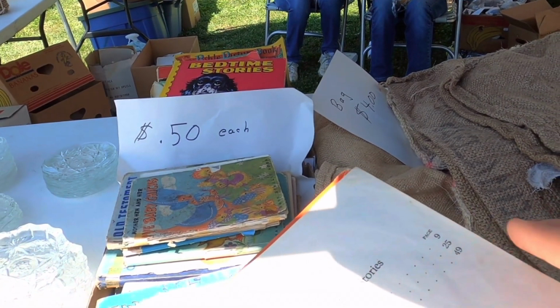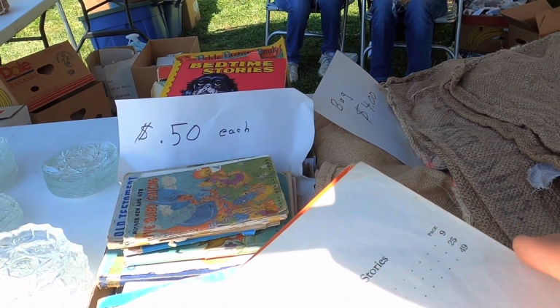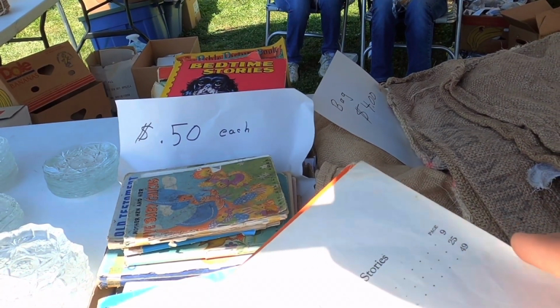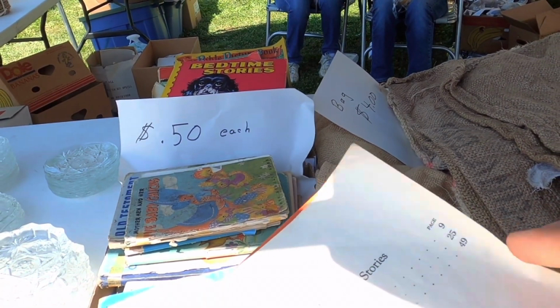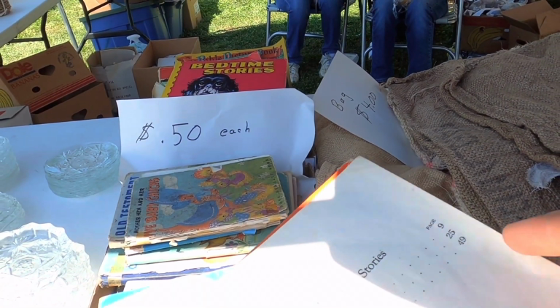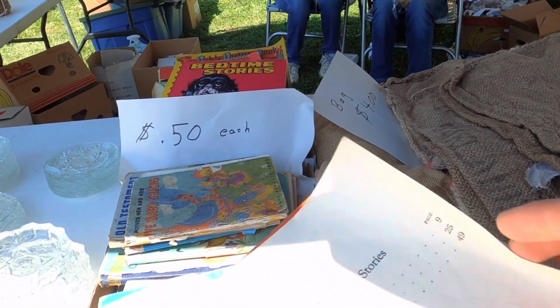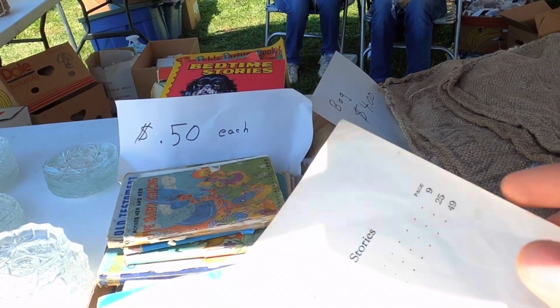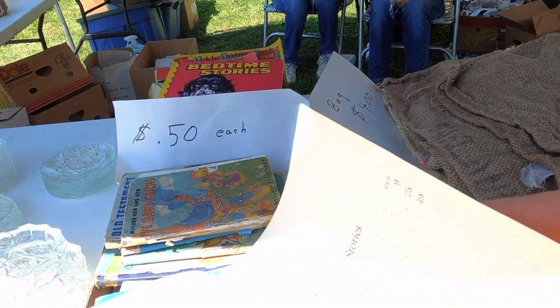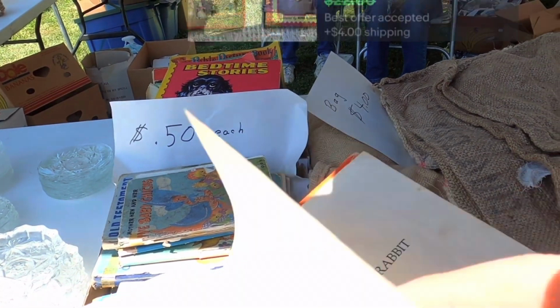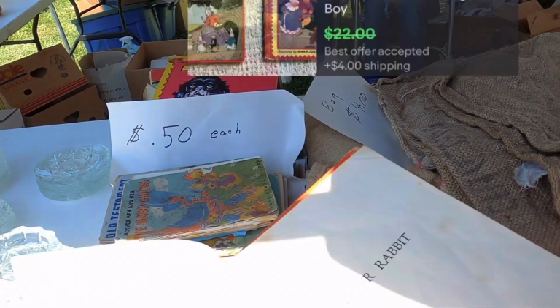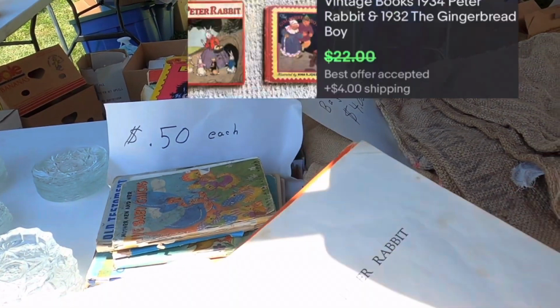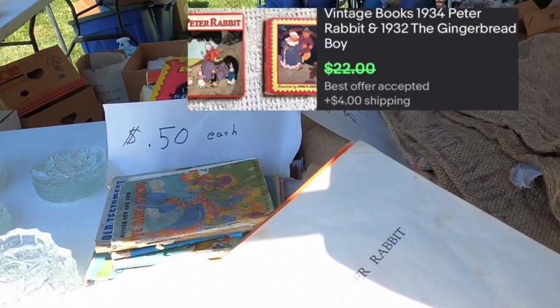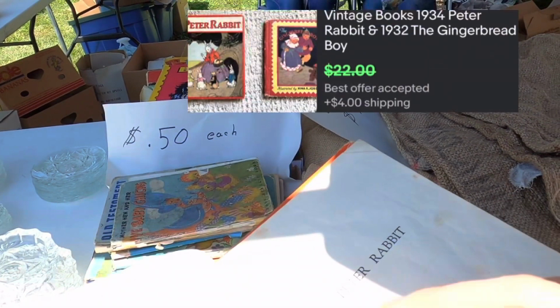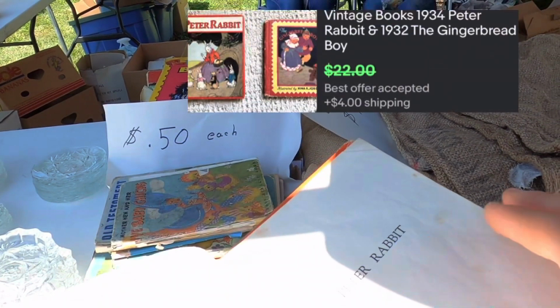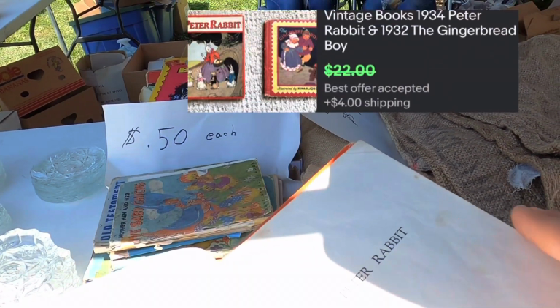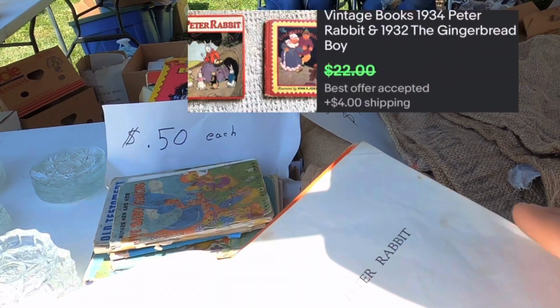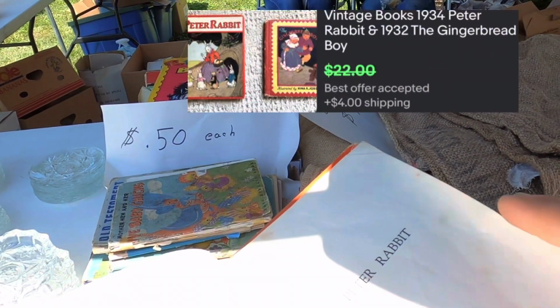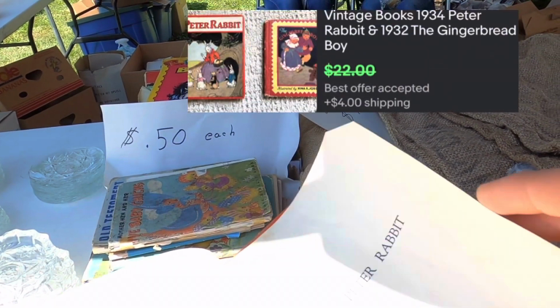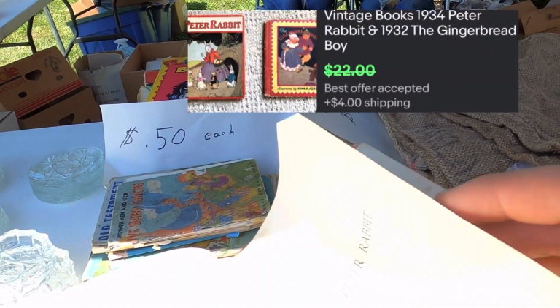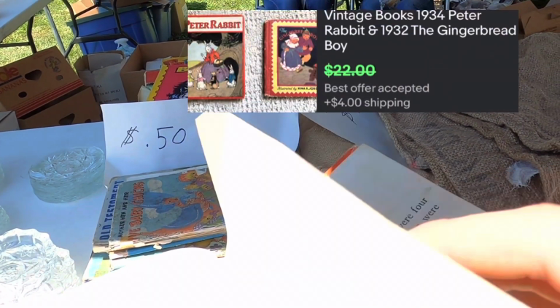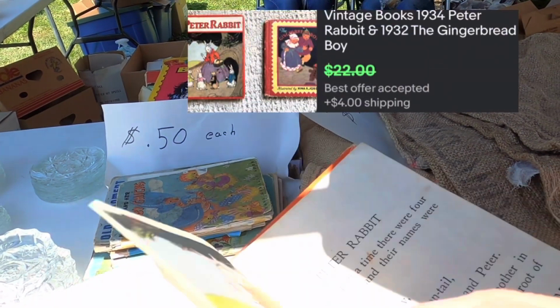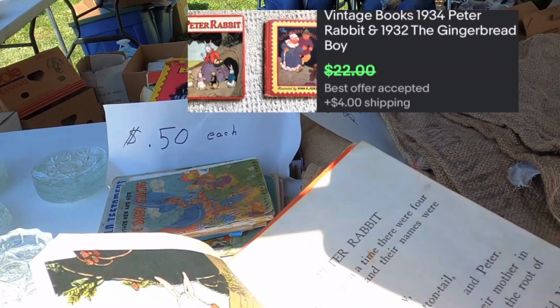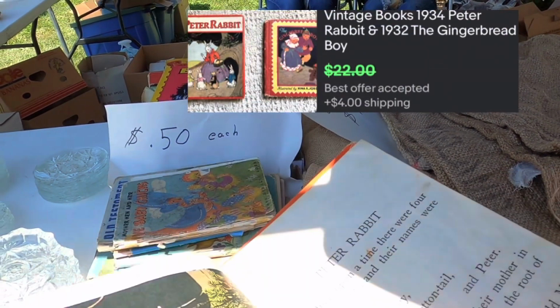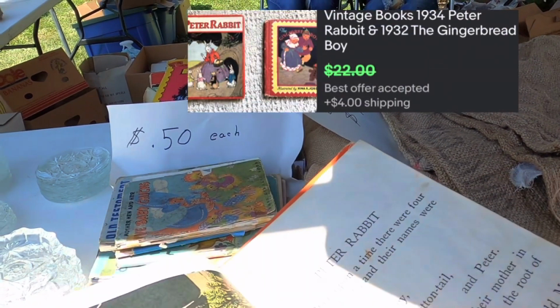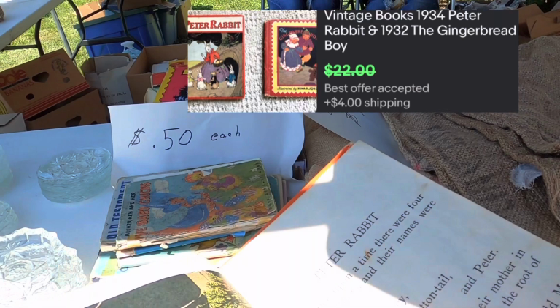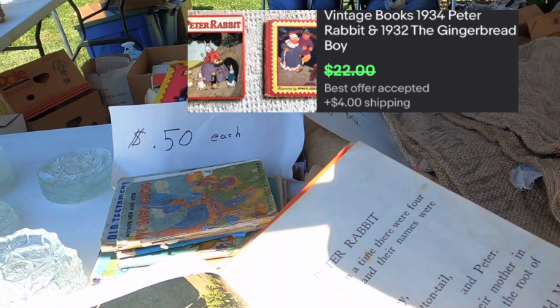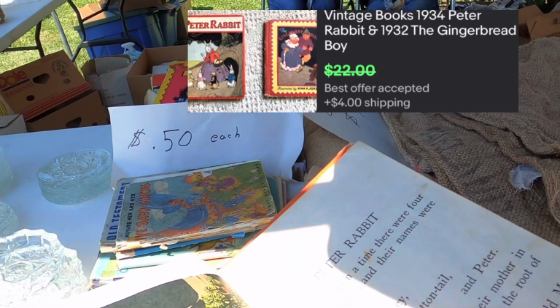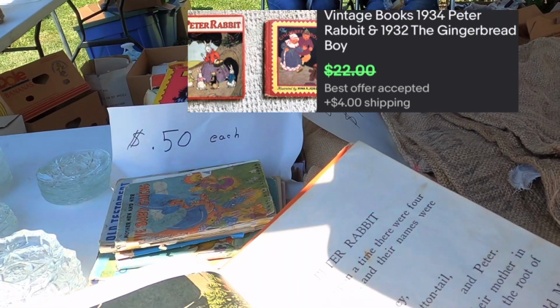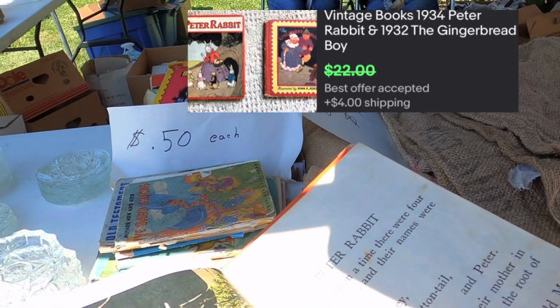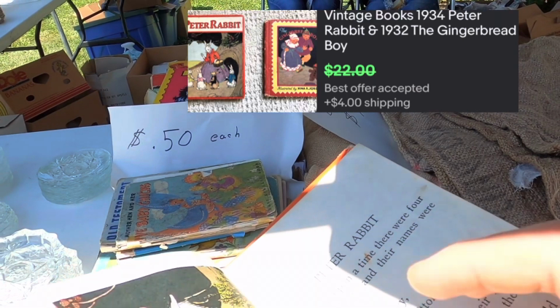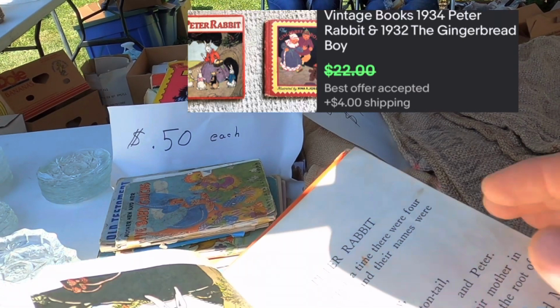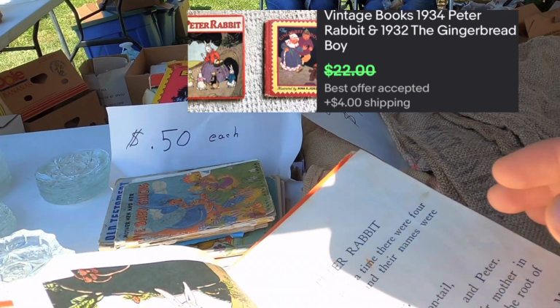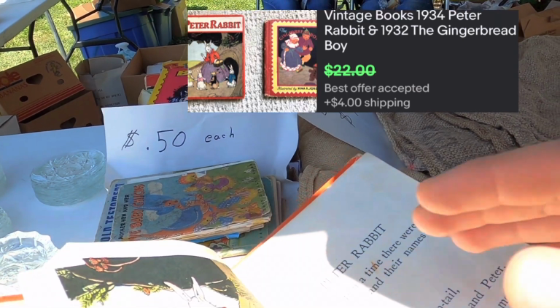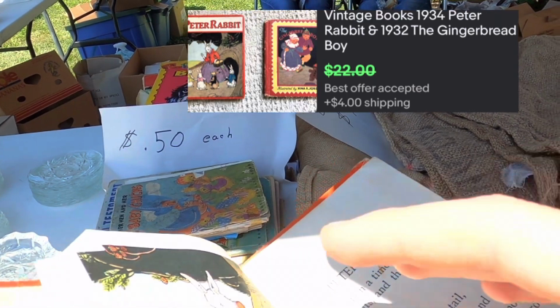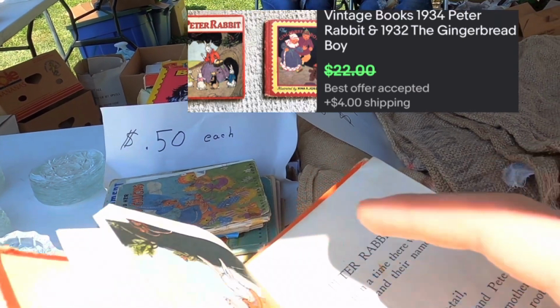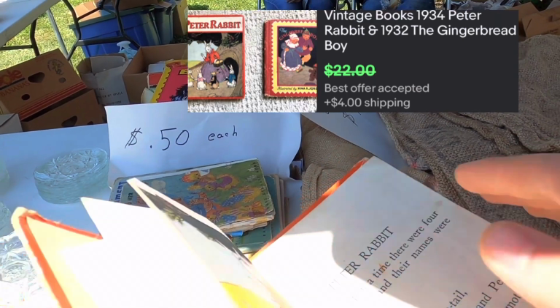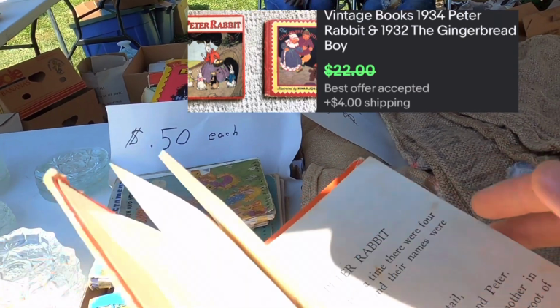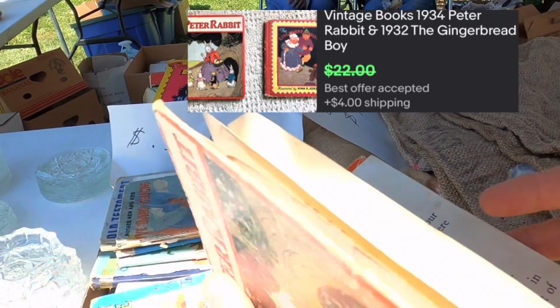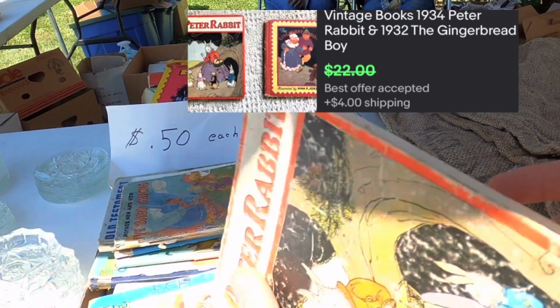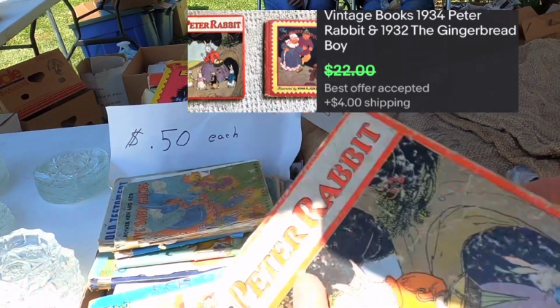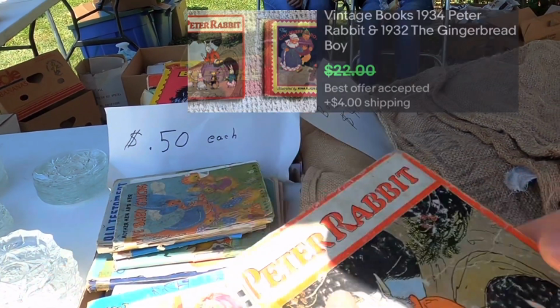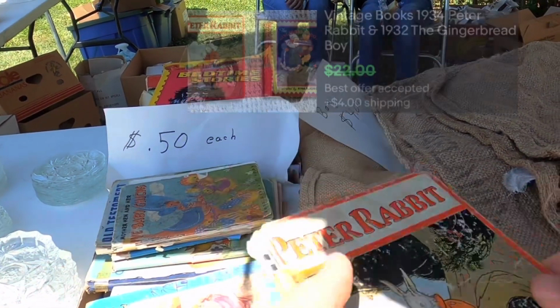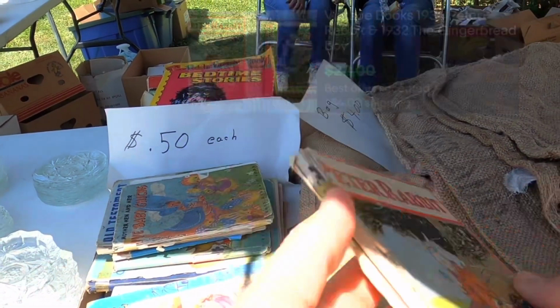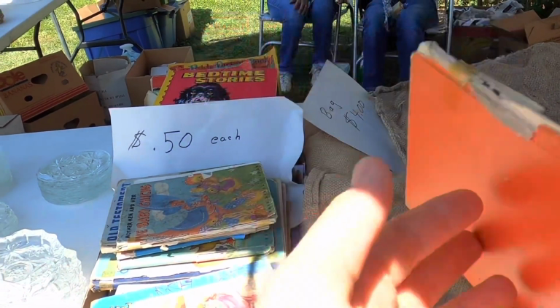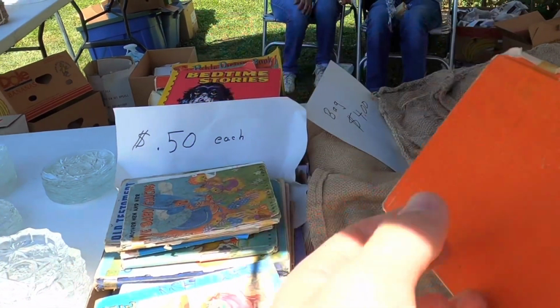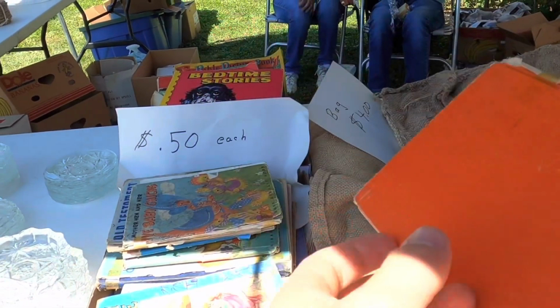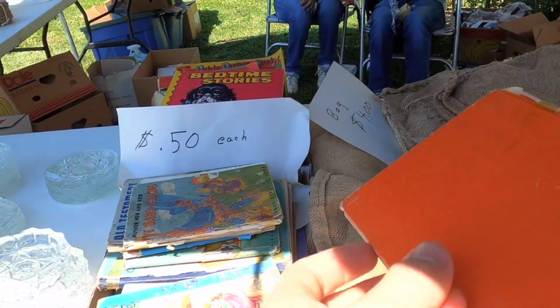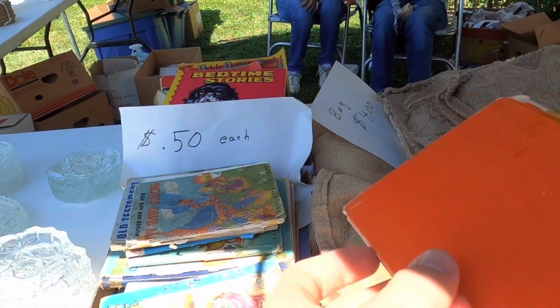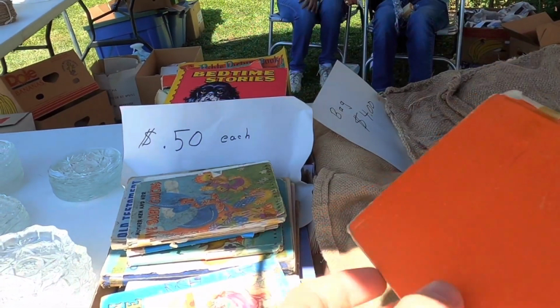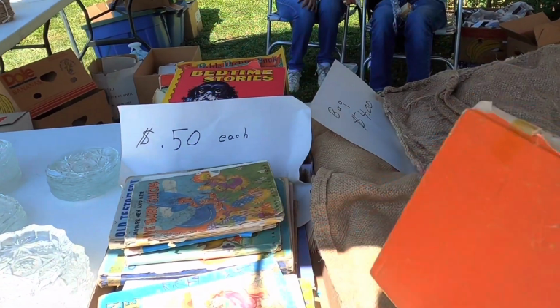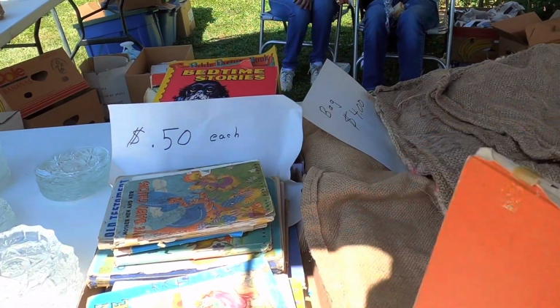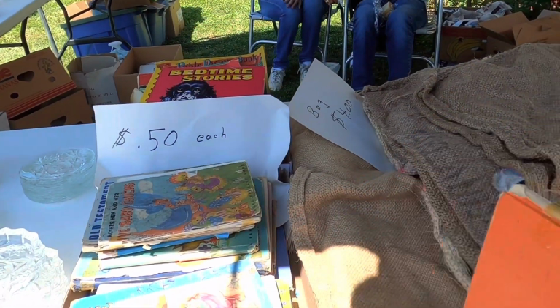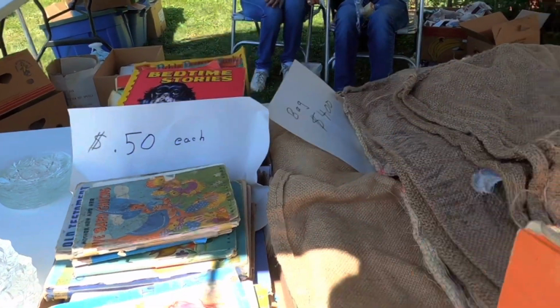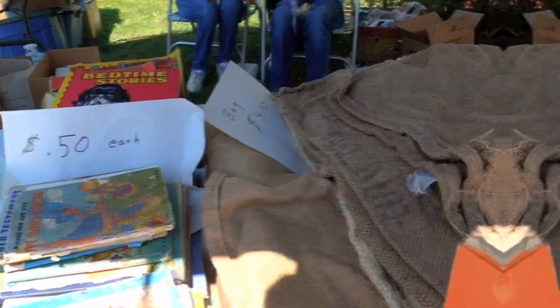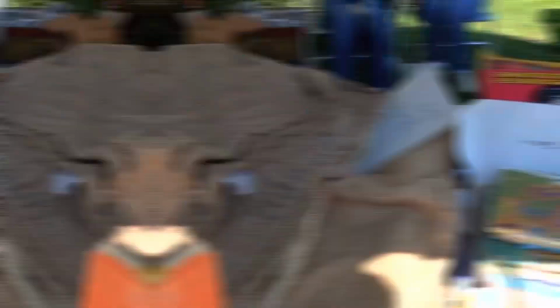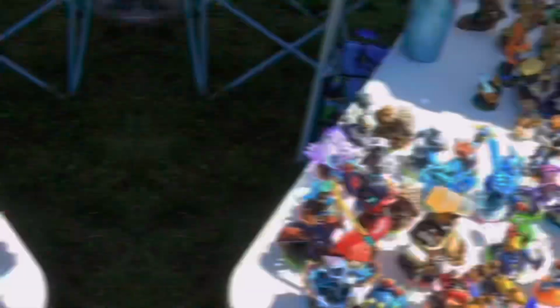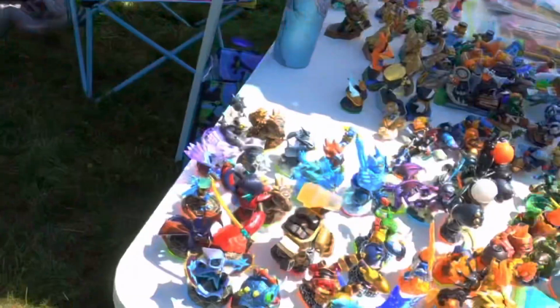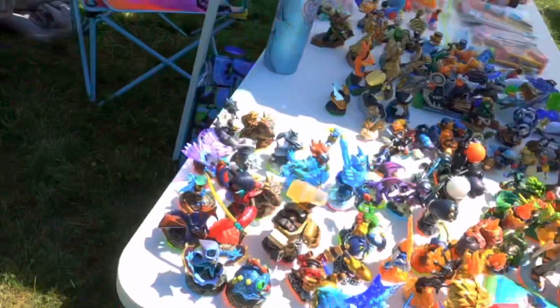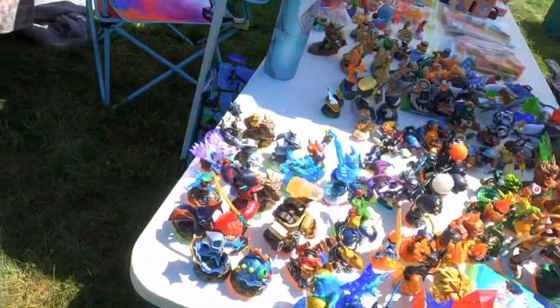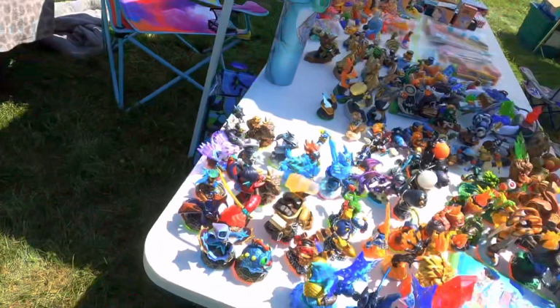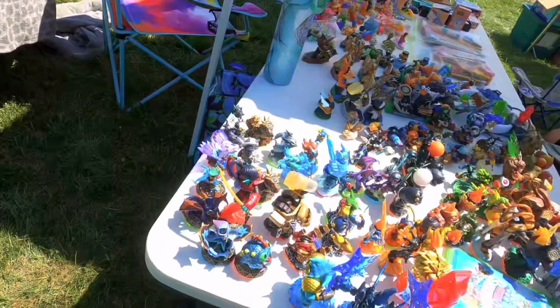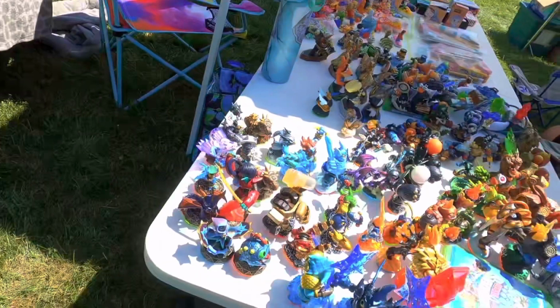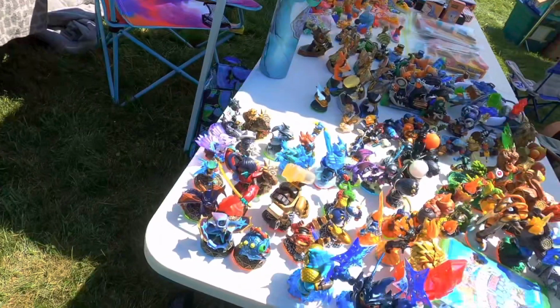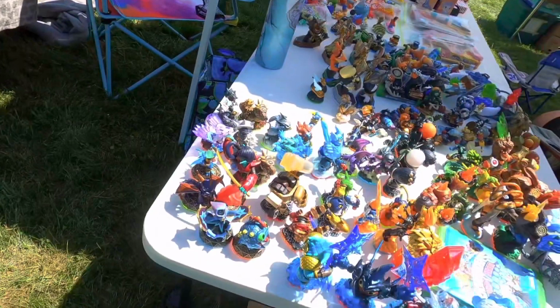In this condition, the 1934 Peter Rabbit book isn't really that desirable, but ones in good condition go for around 10 to 20 bucks.